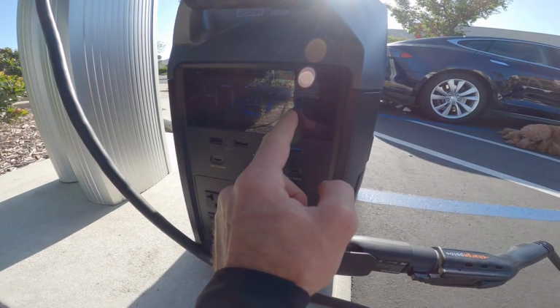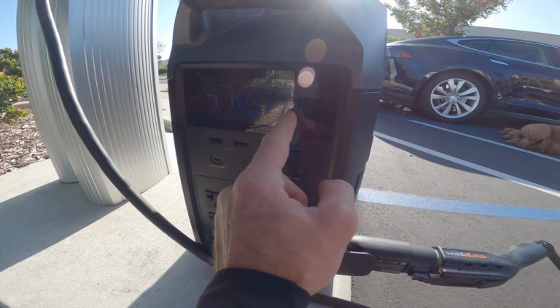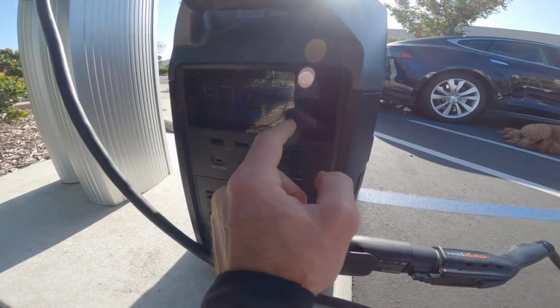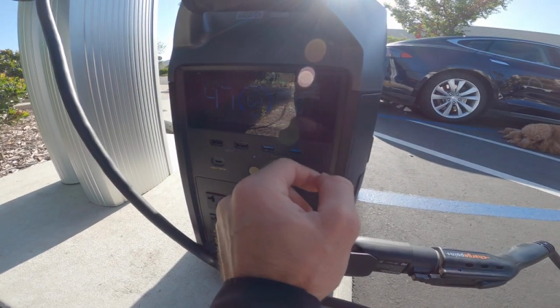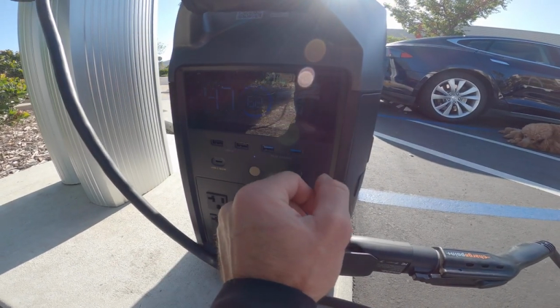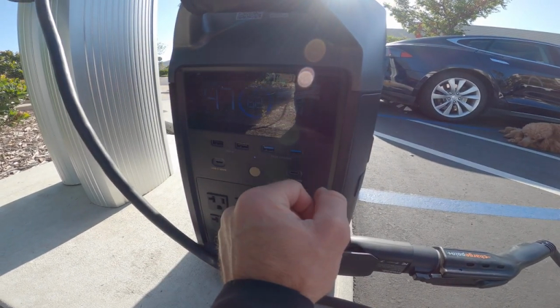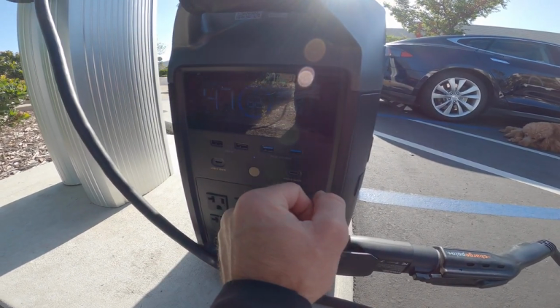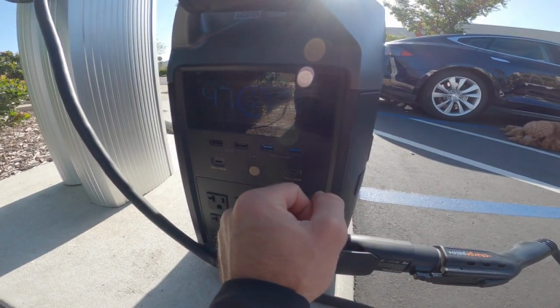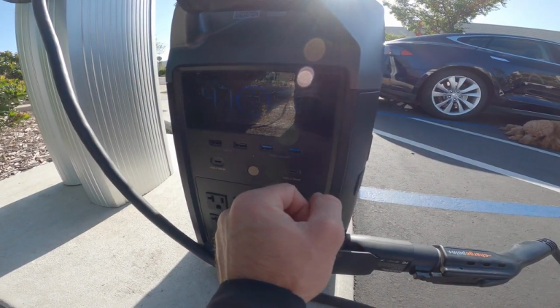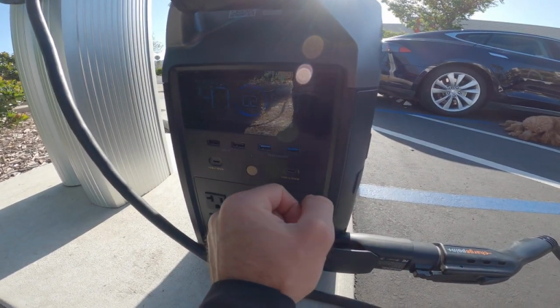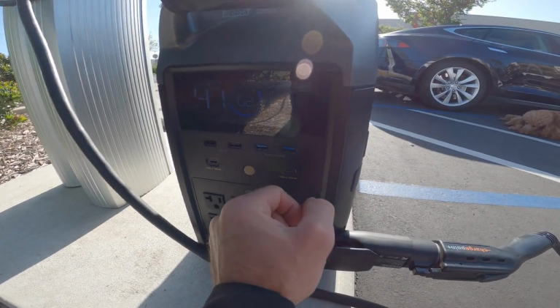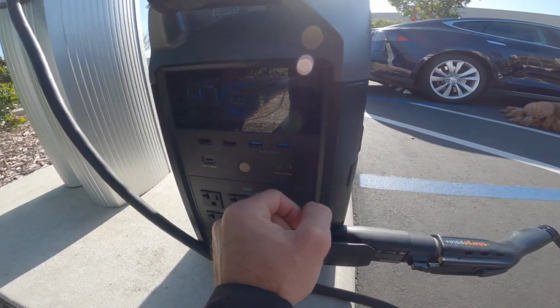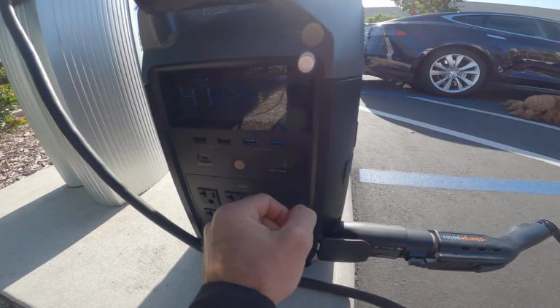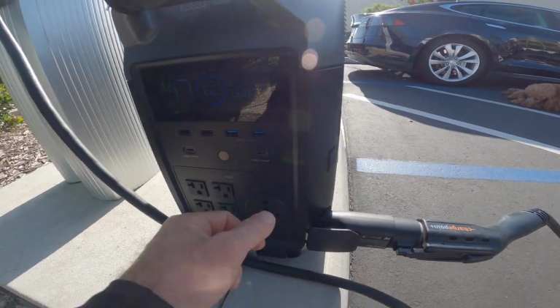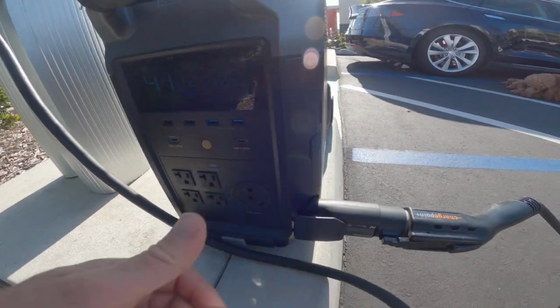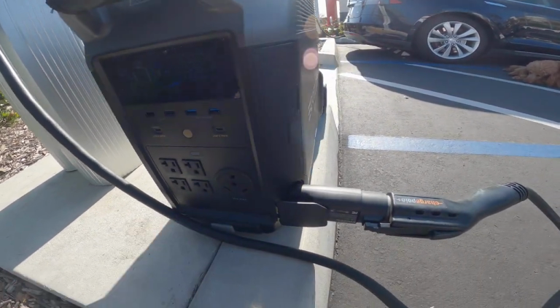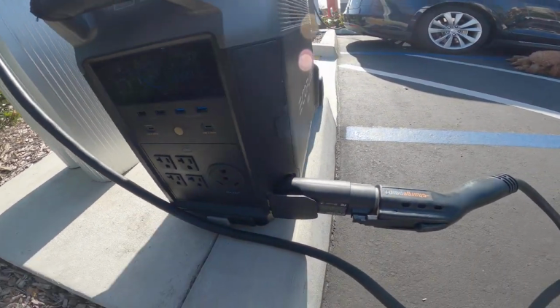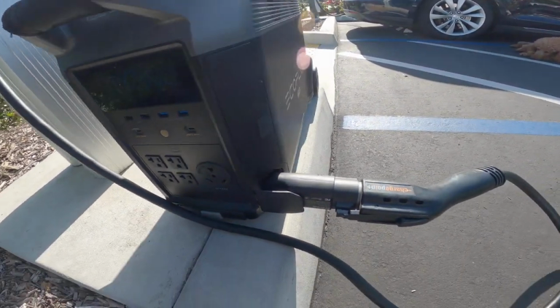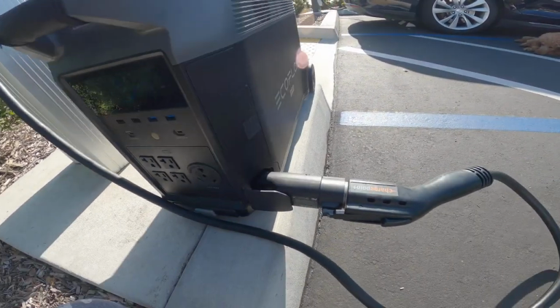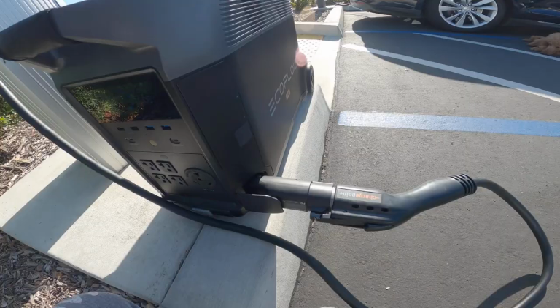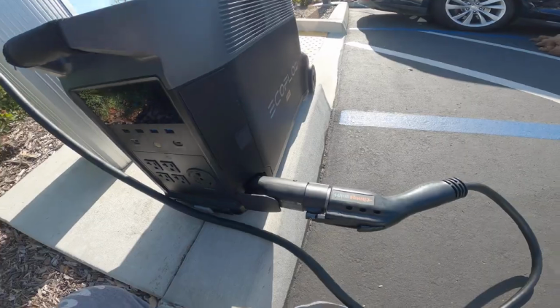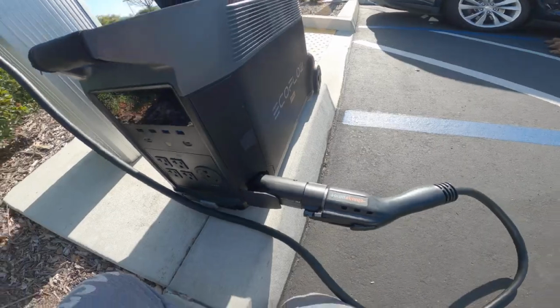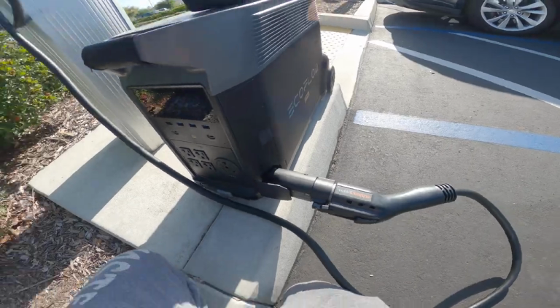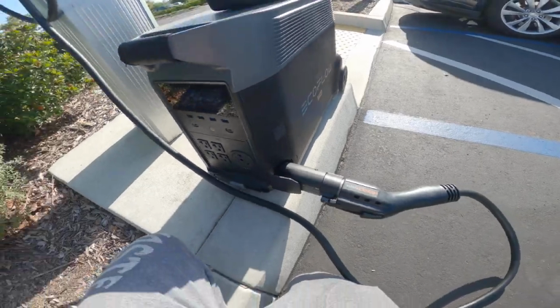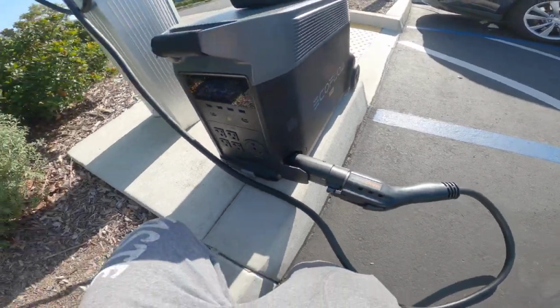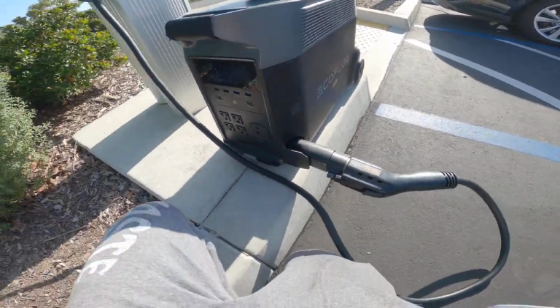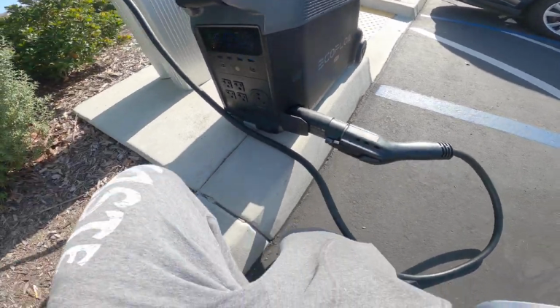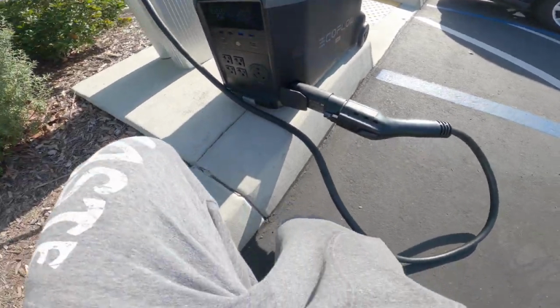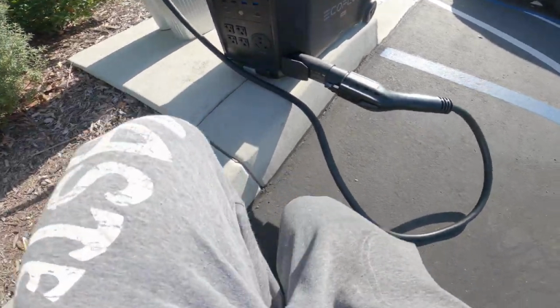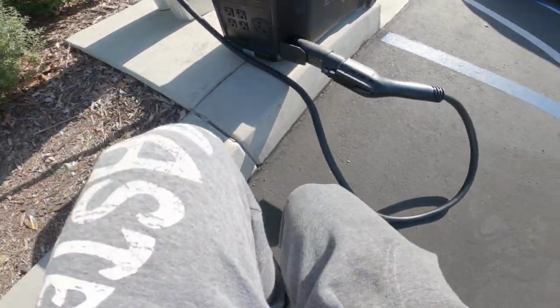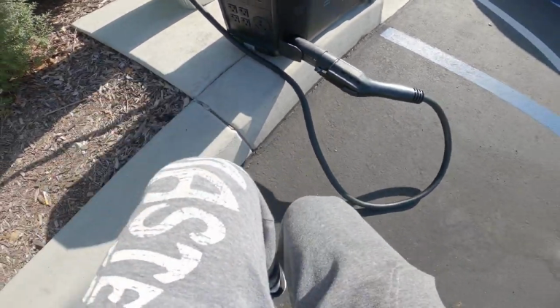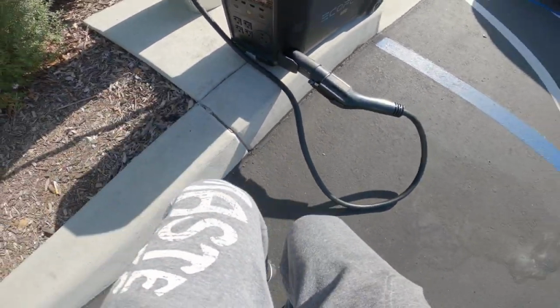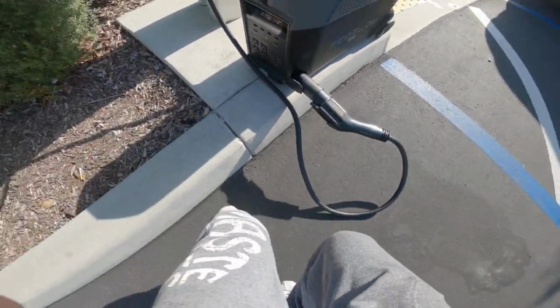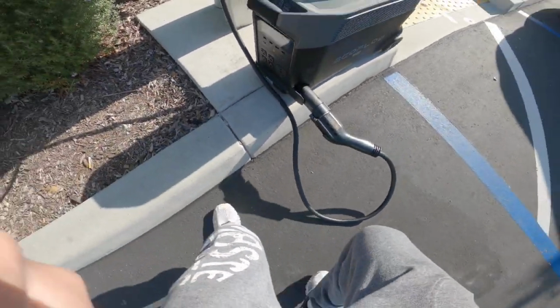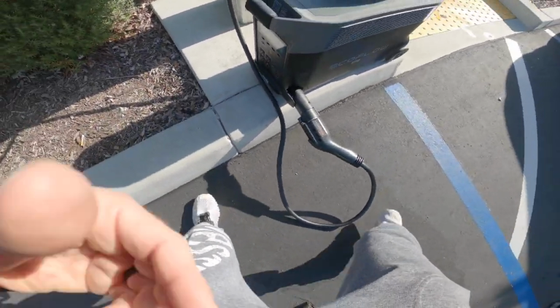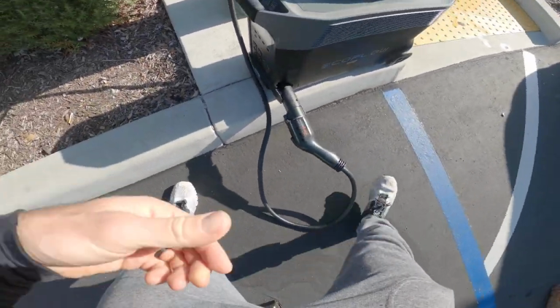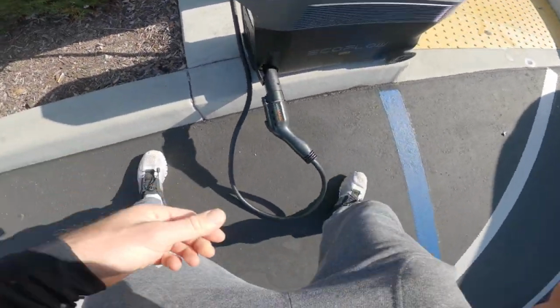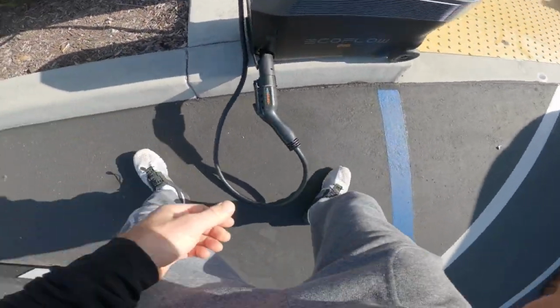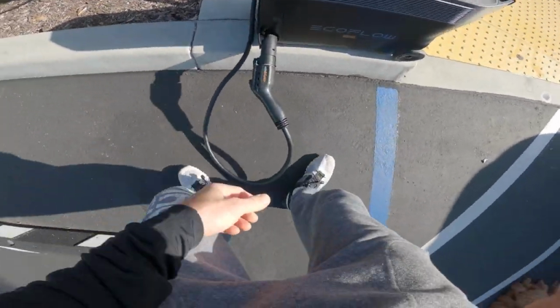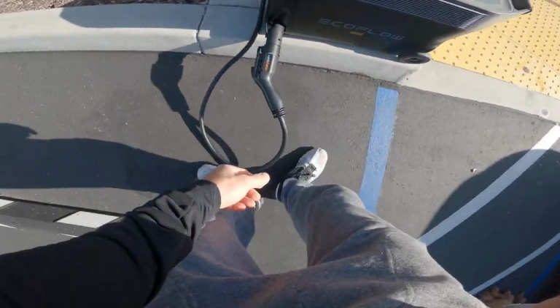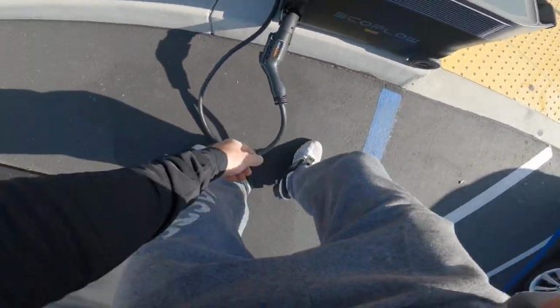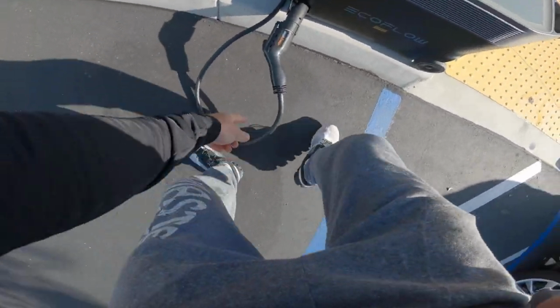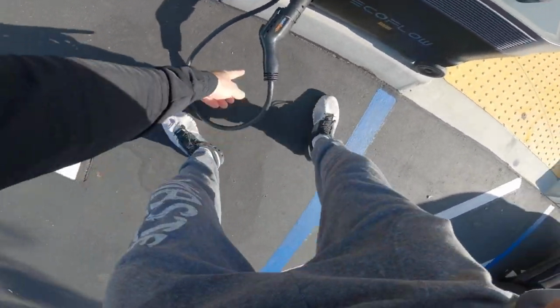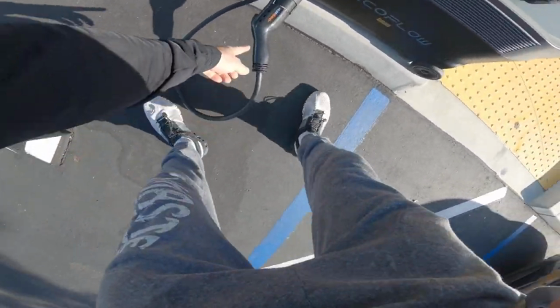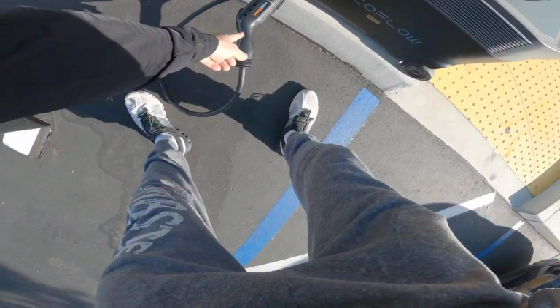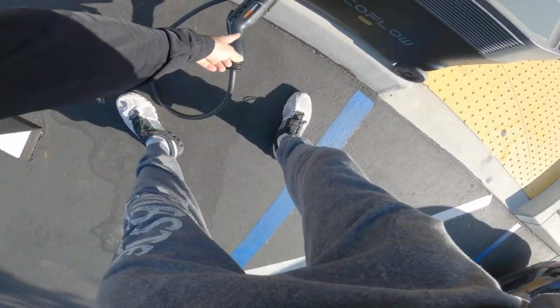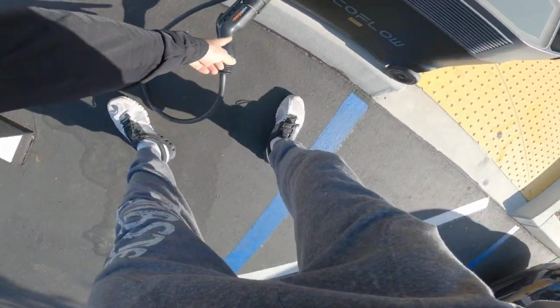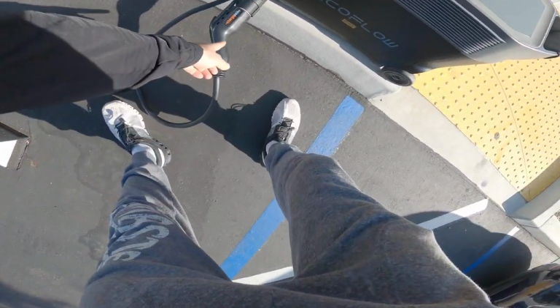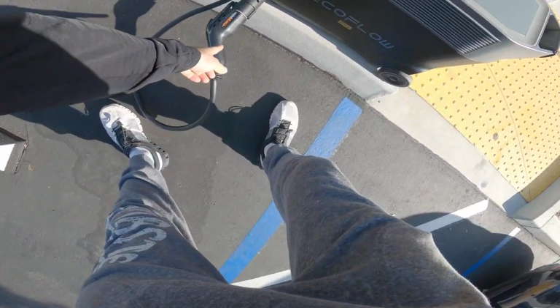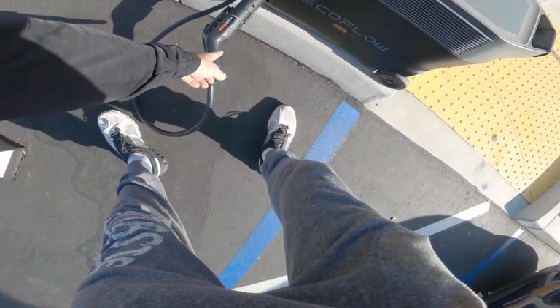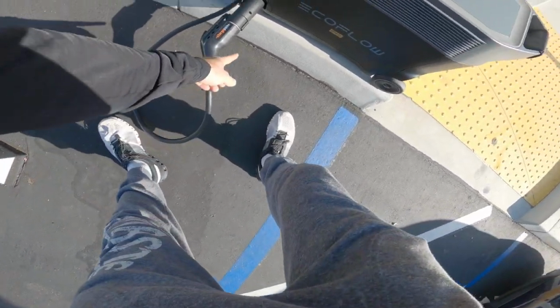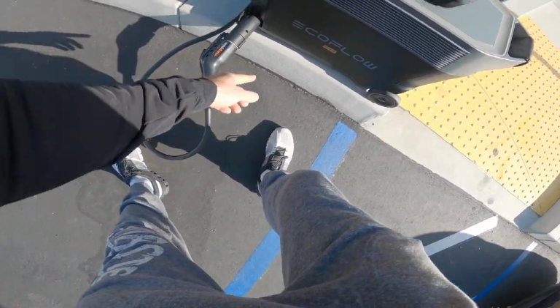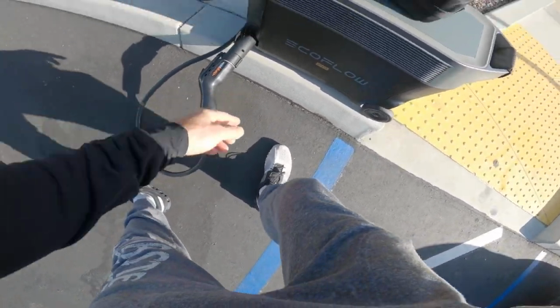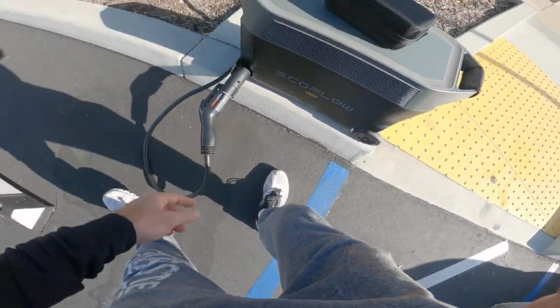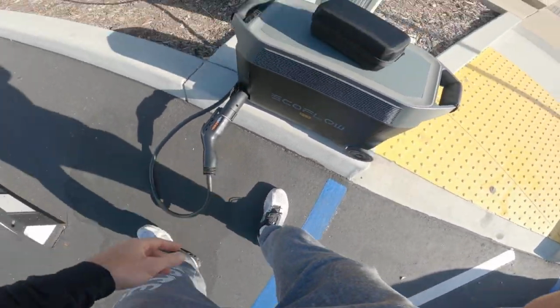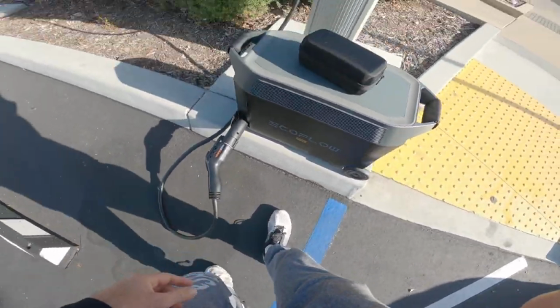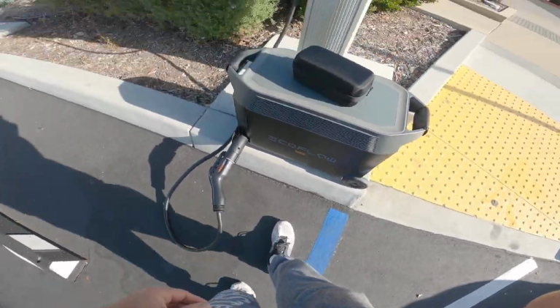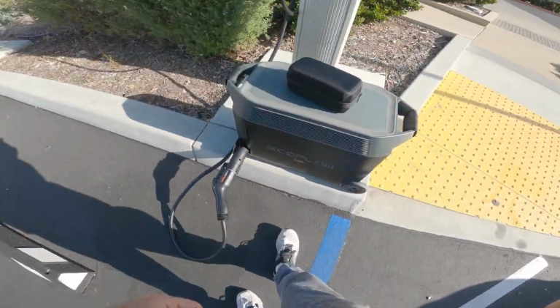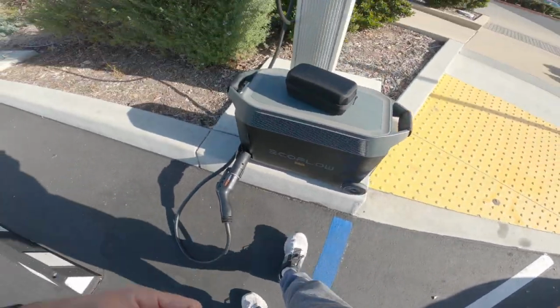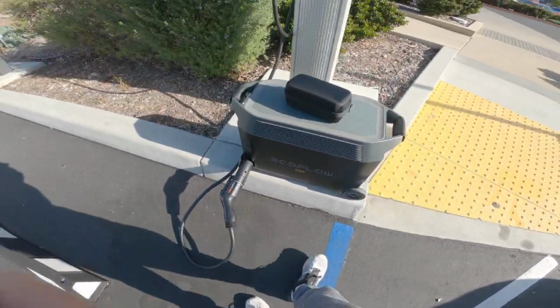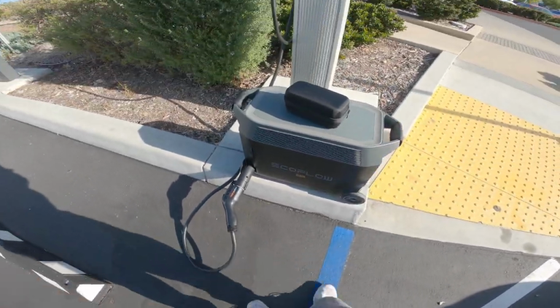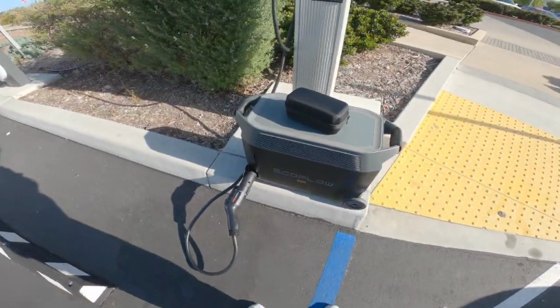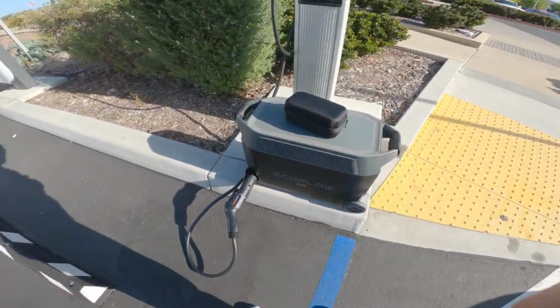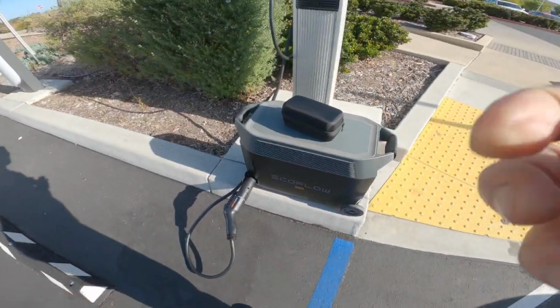So that's how you use the Xtreme adapter to charge your EcoFlow Delta Pro.